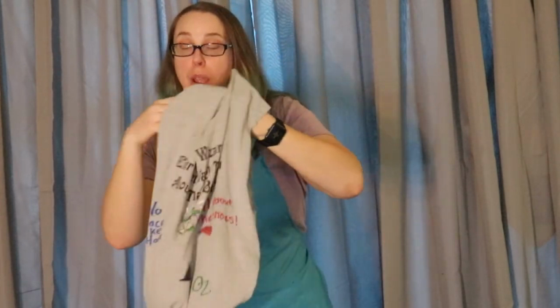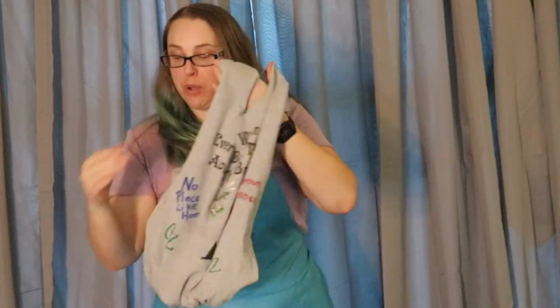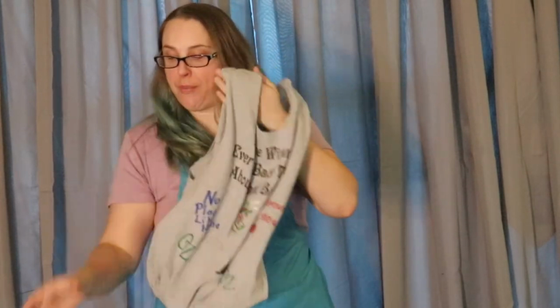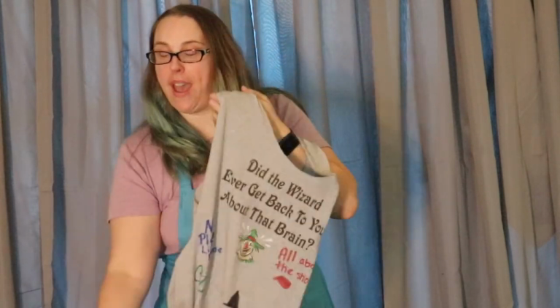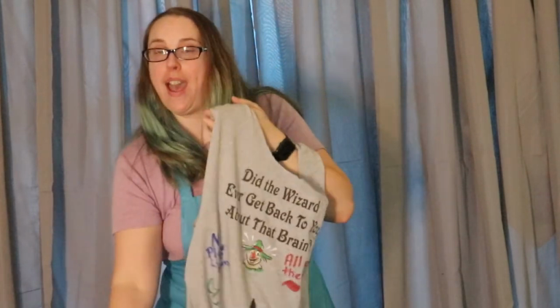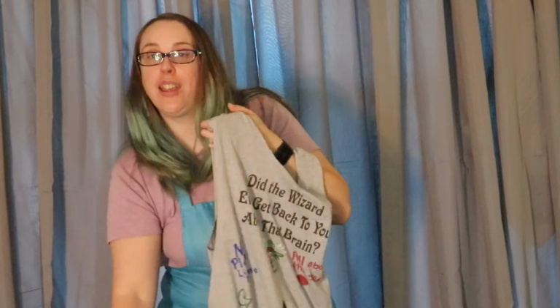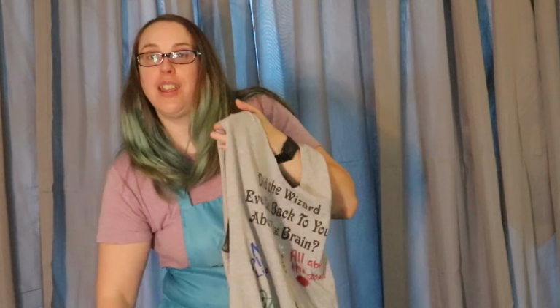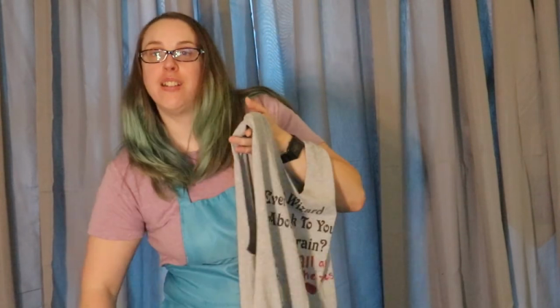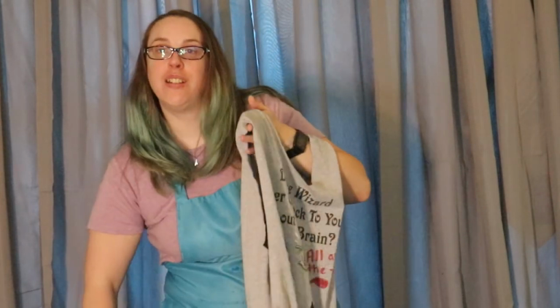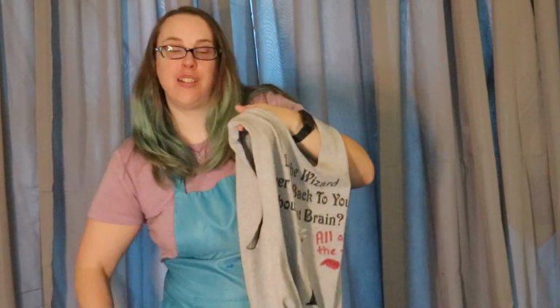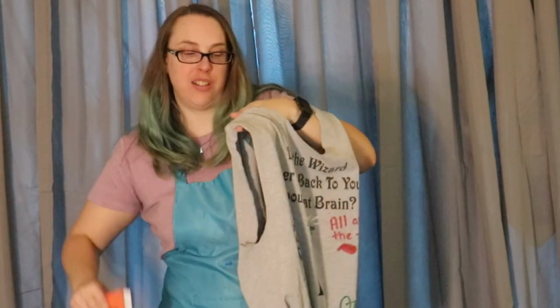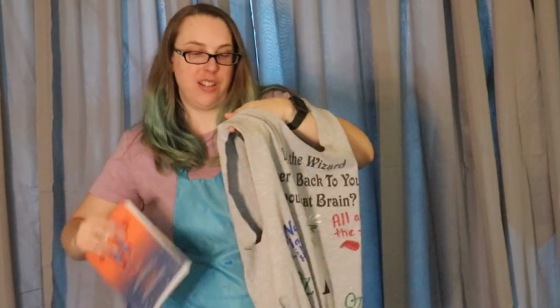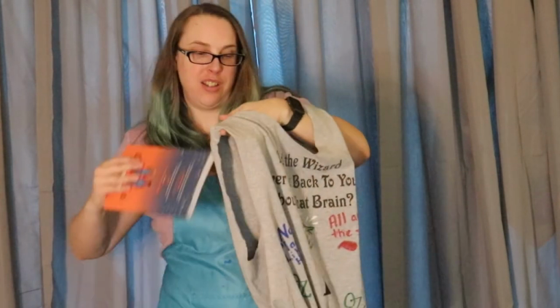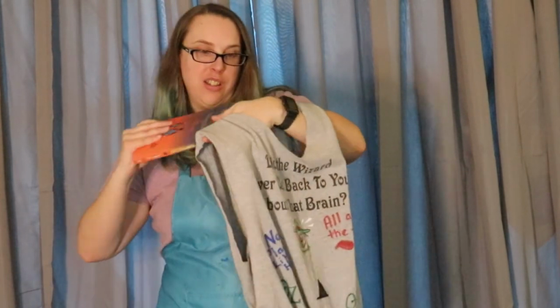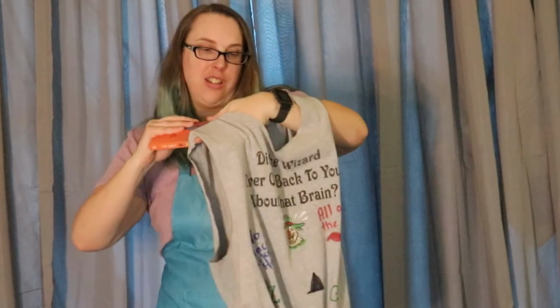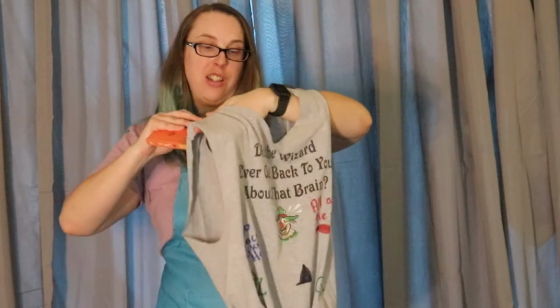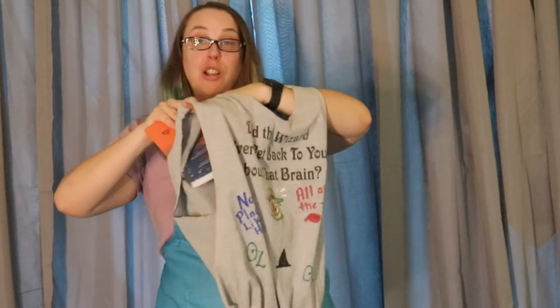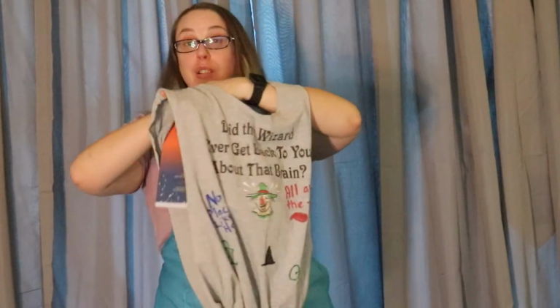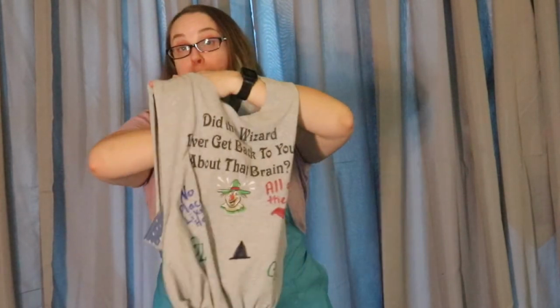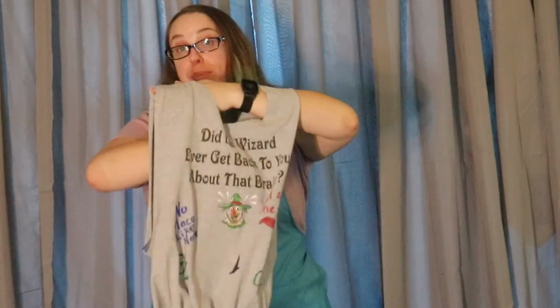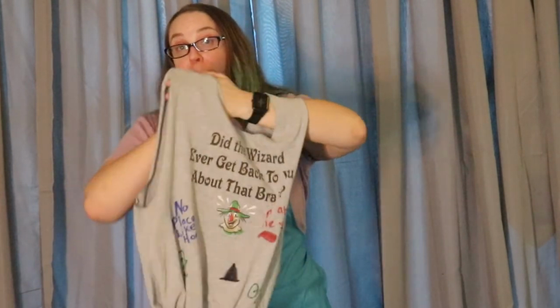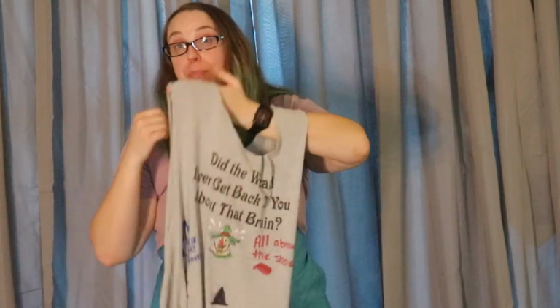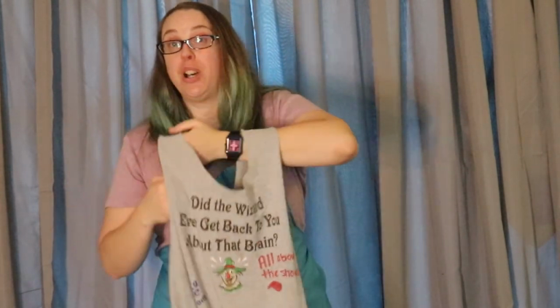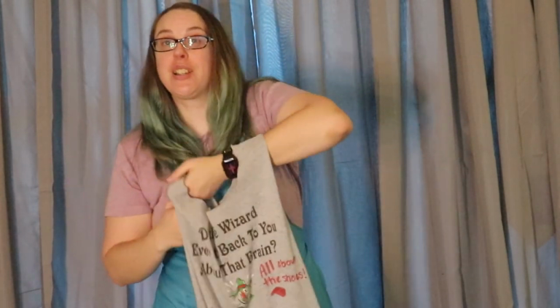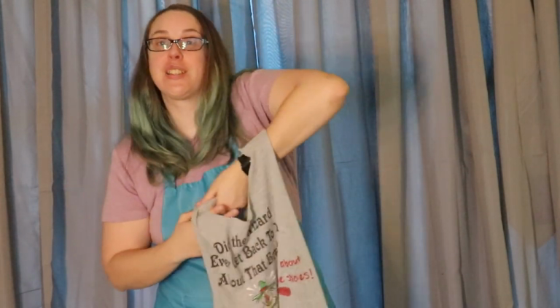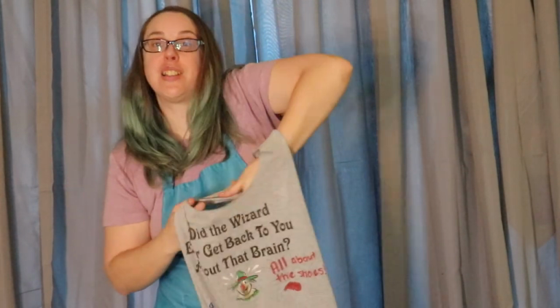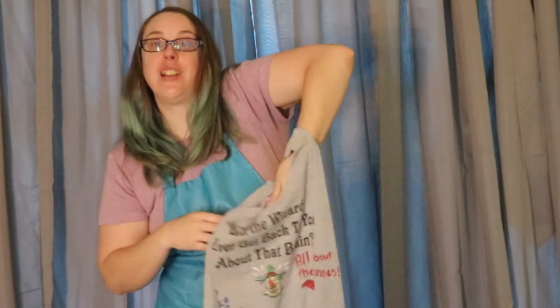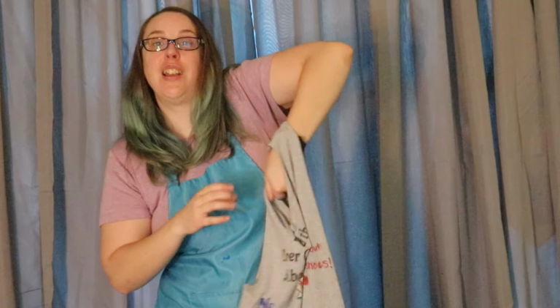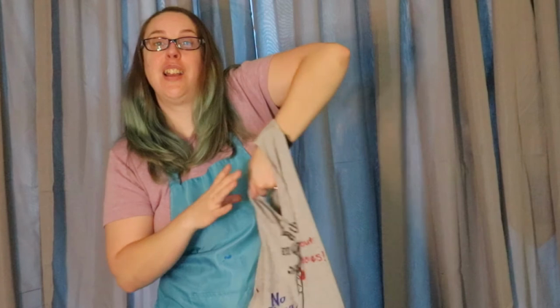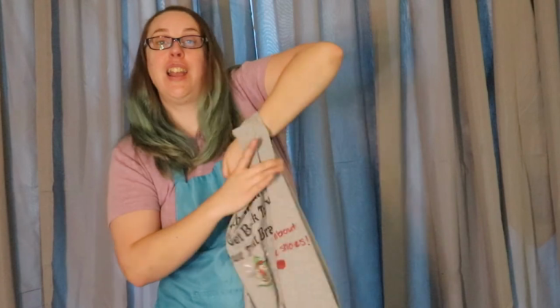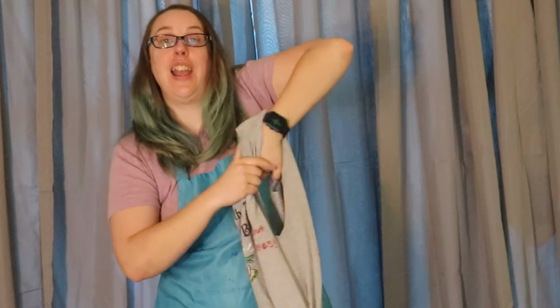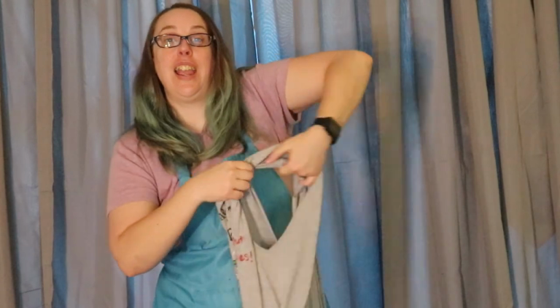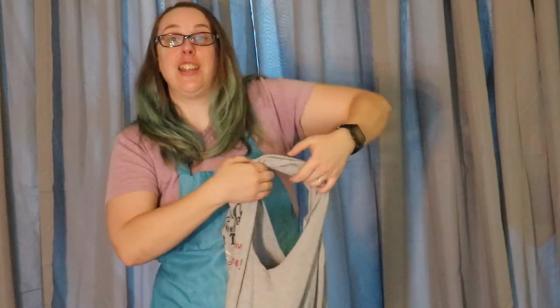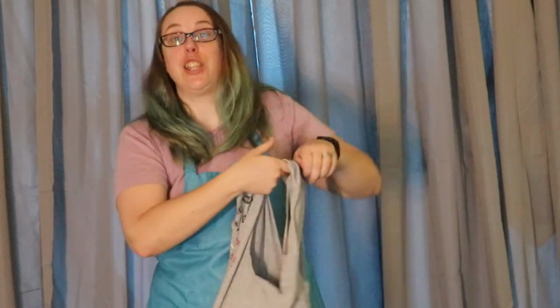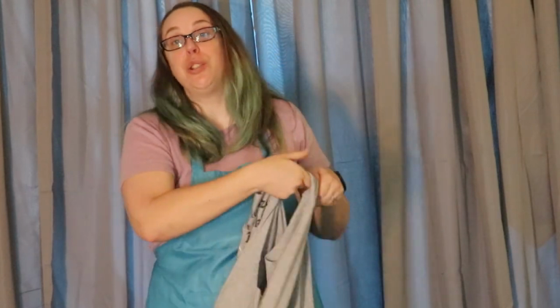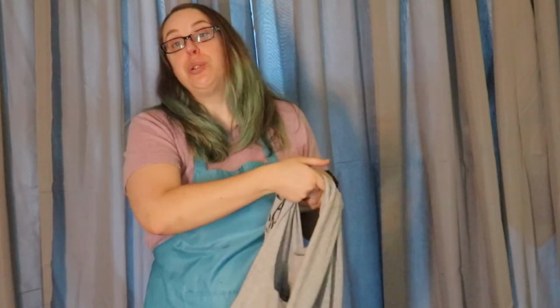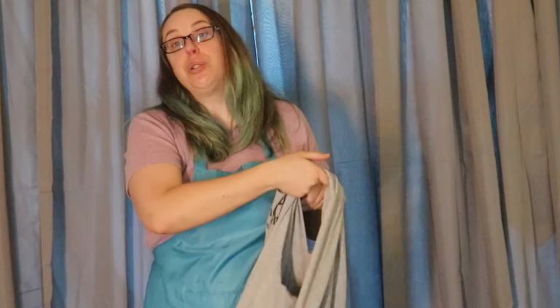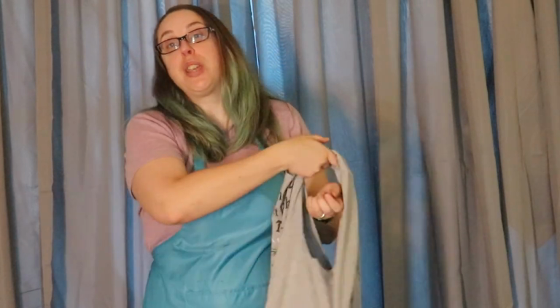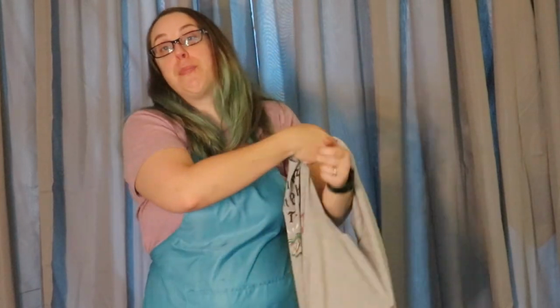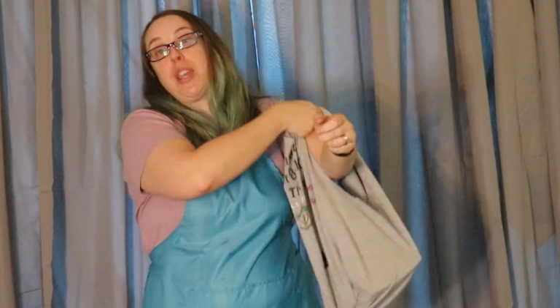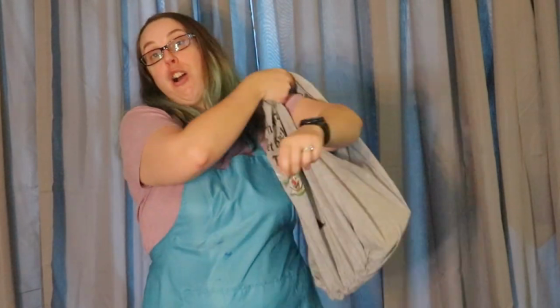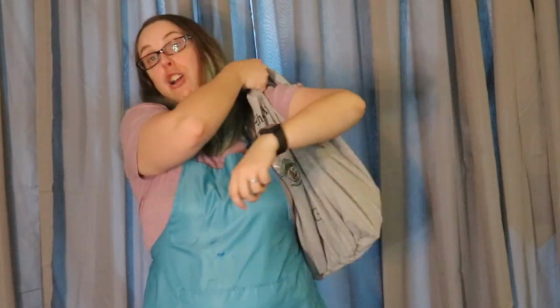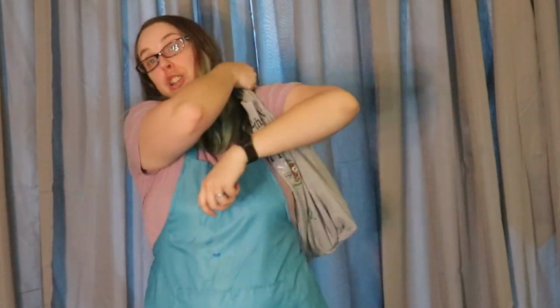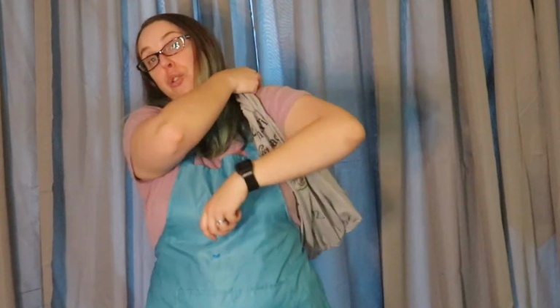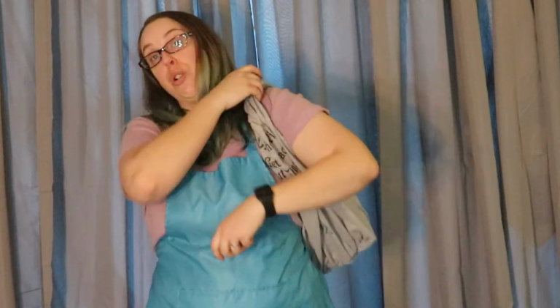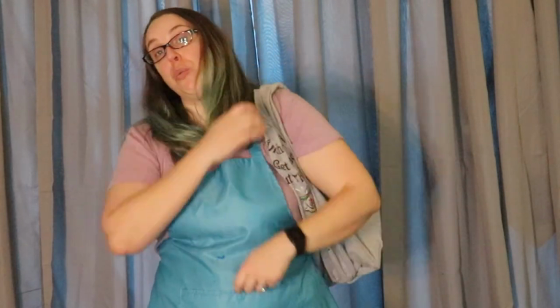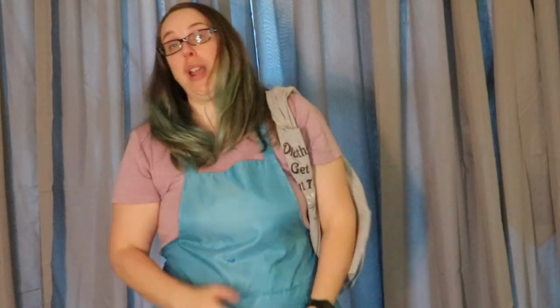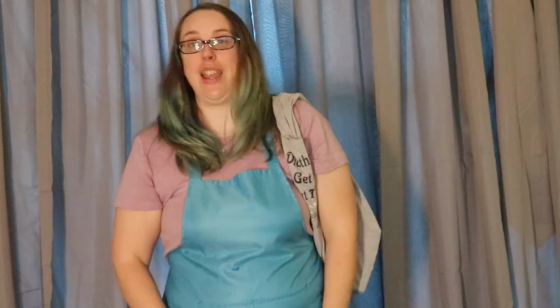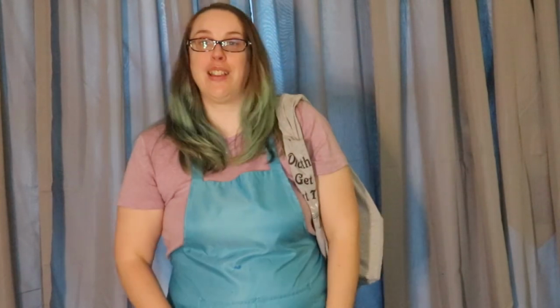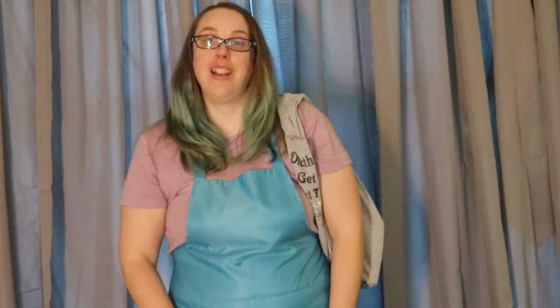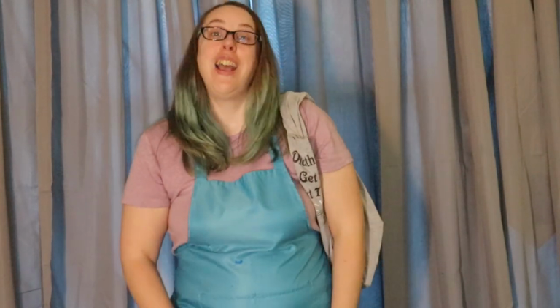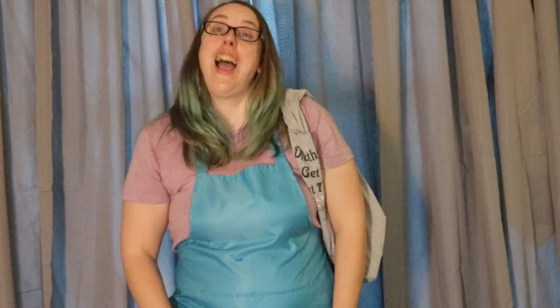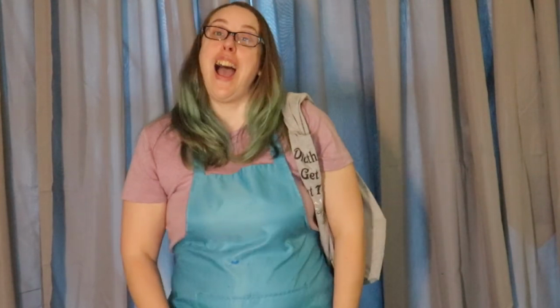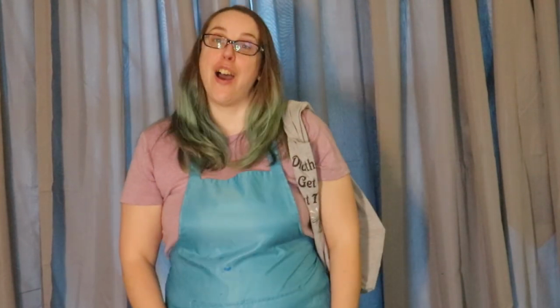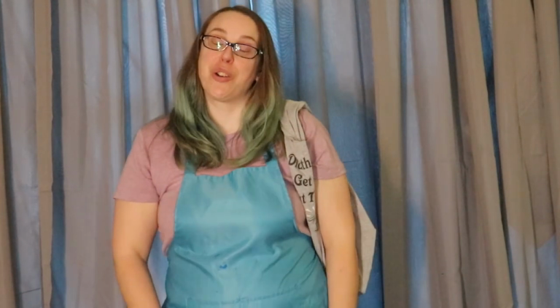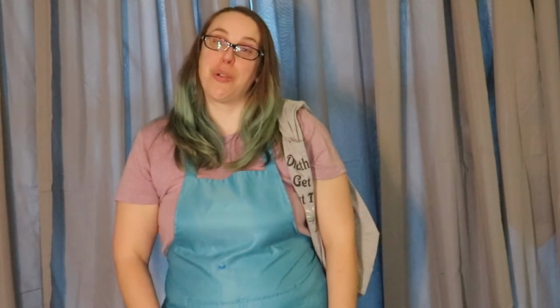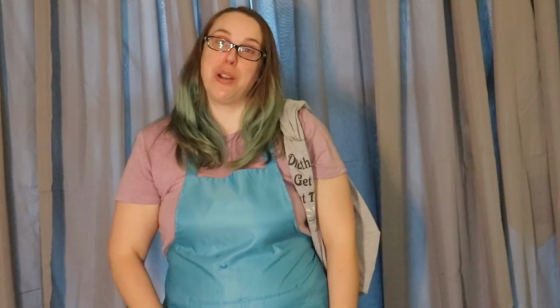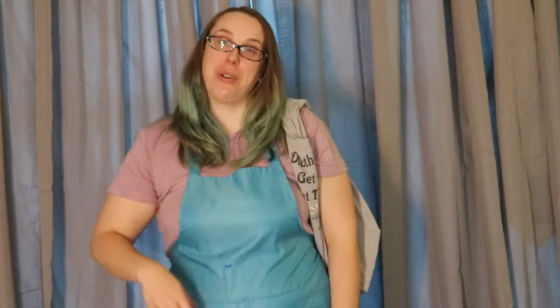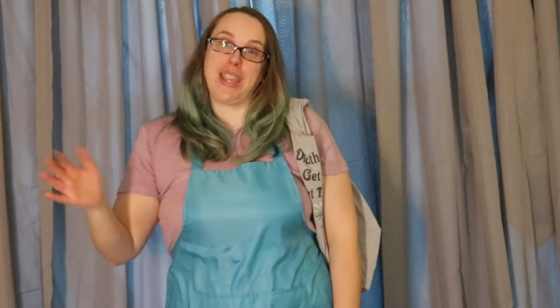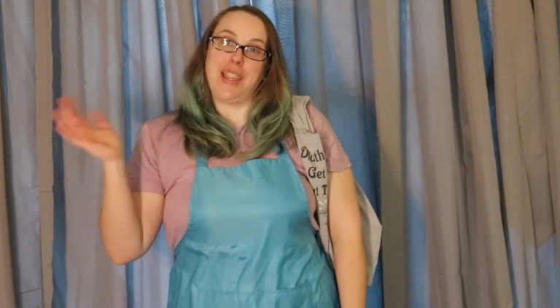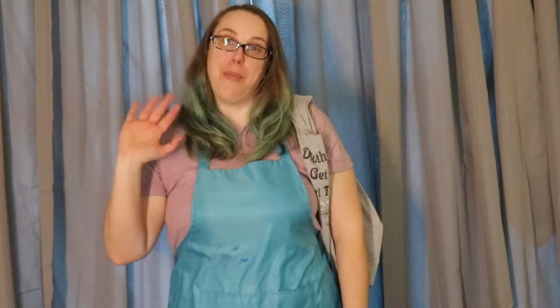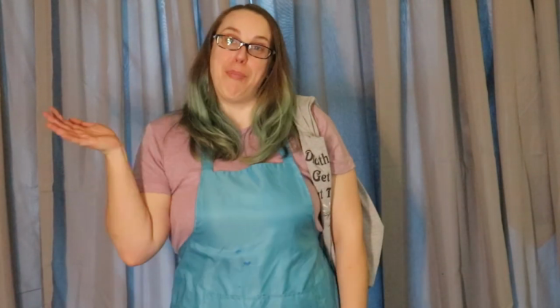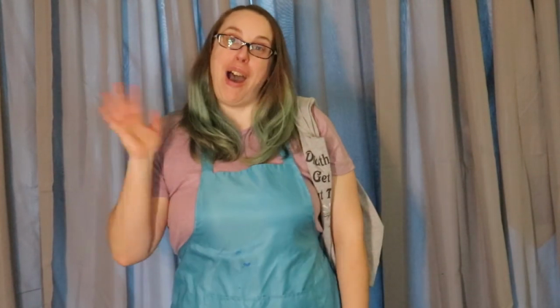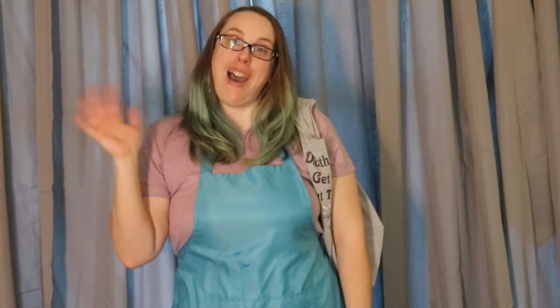Go ahead, grab your bag, grab some books, and you can be on your way. Have a great week. Bye!